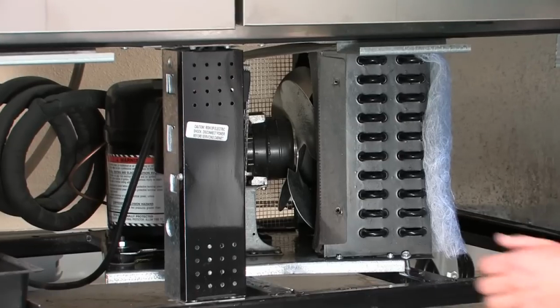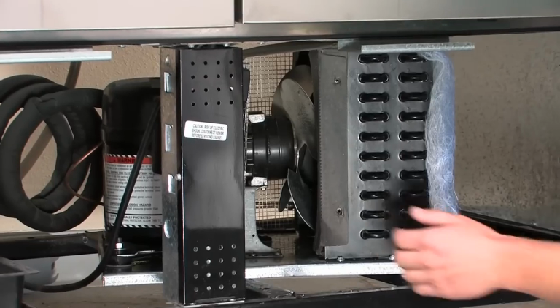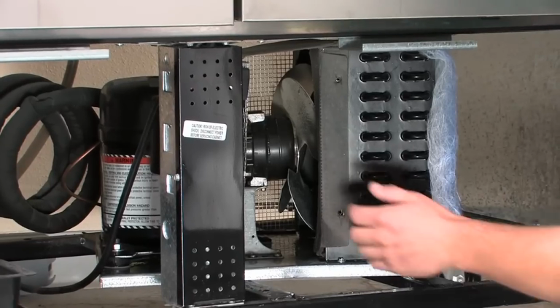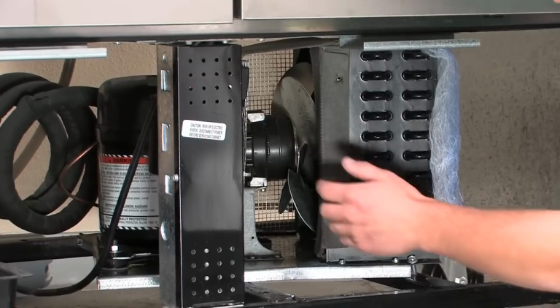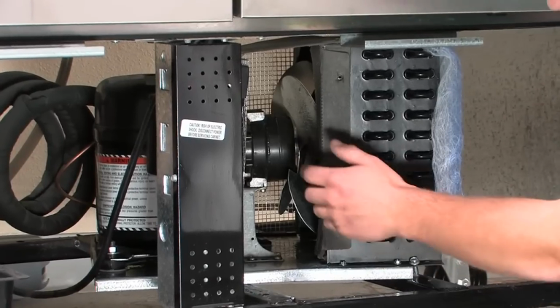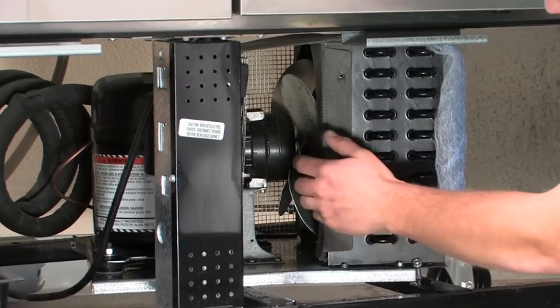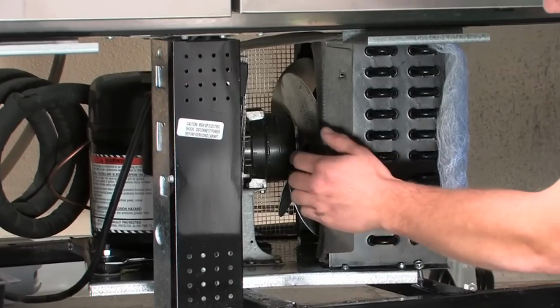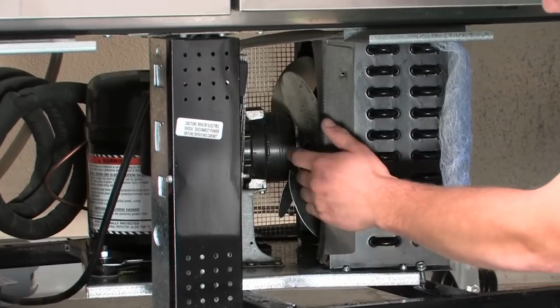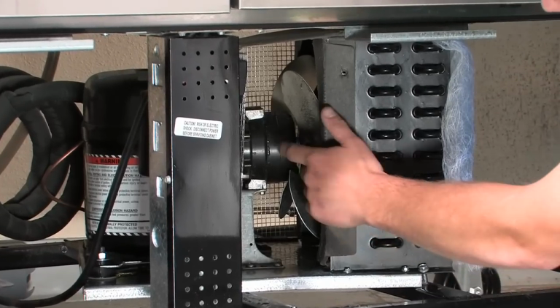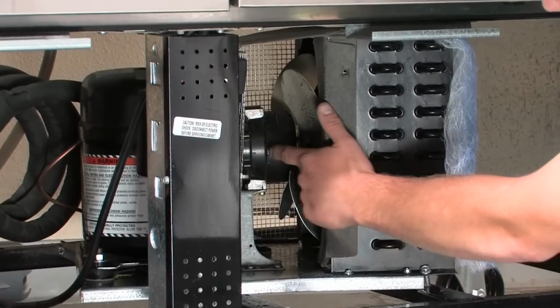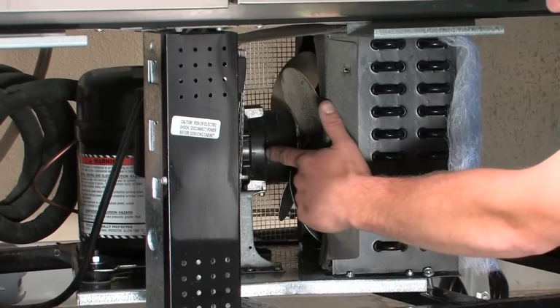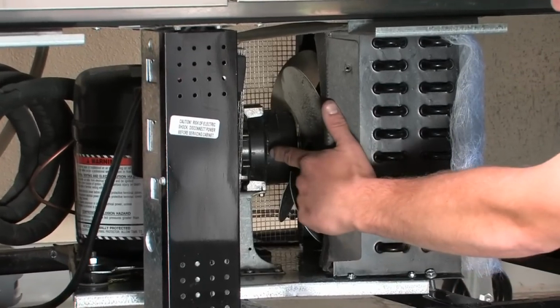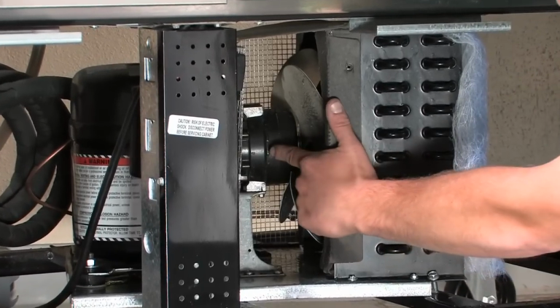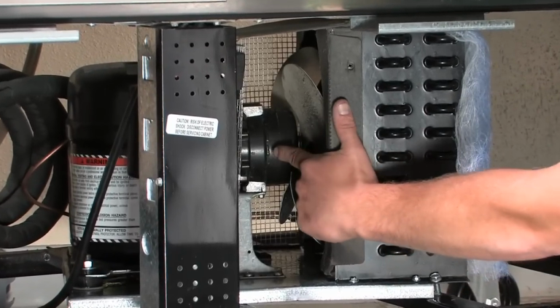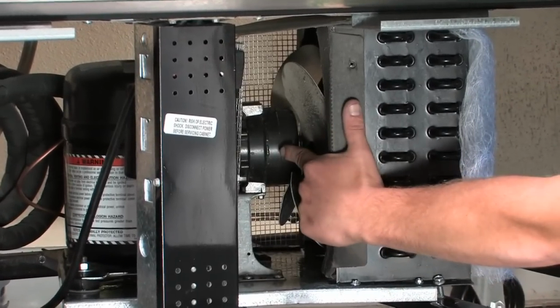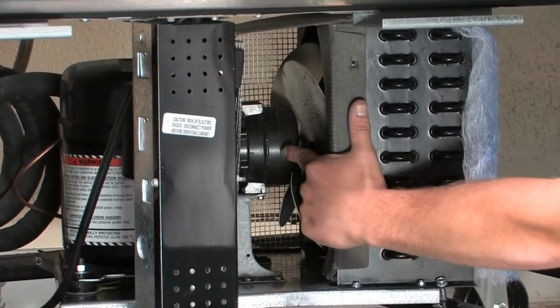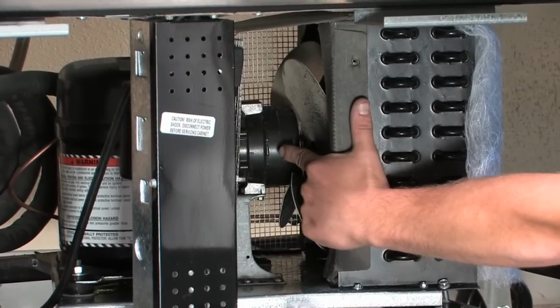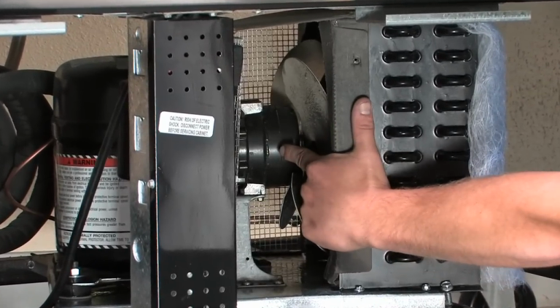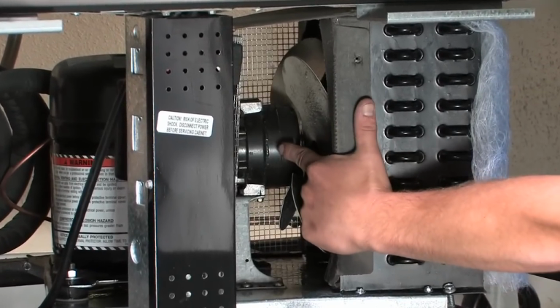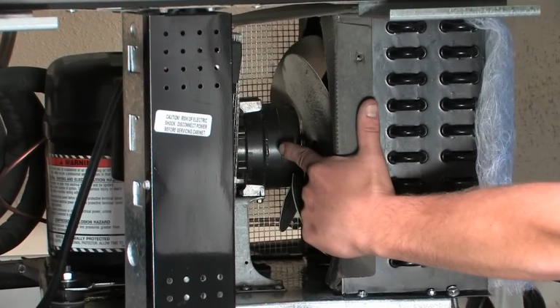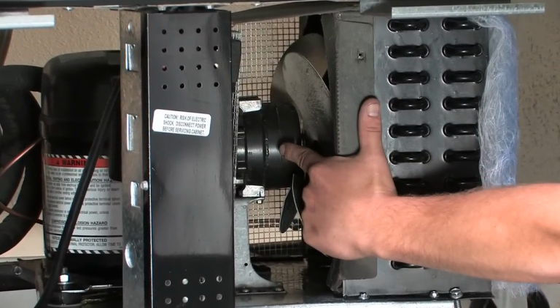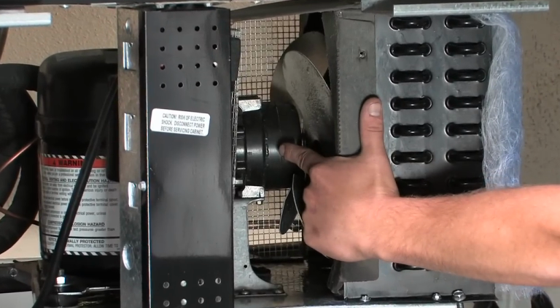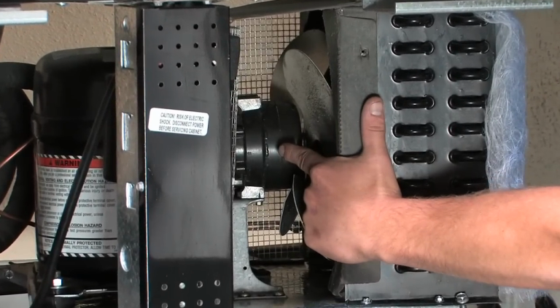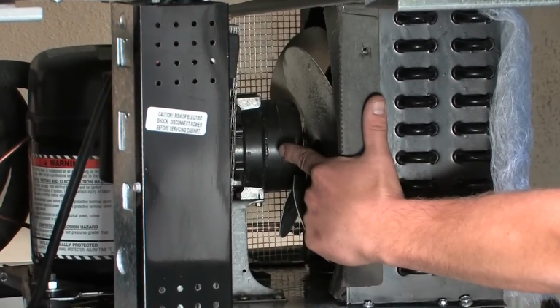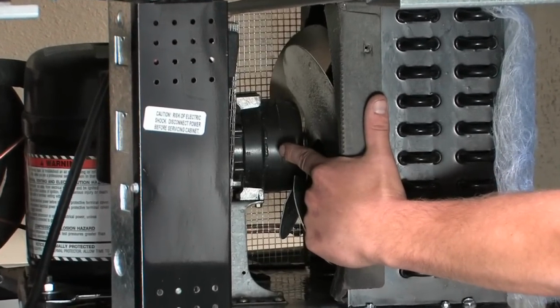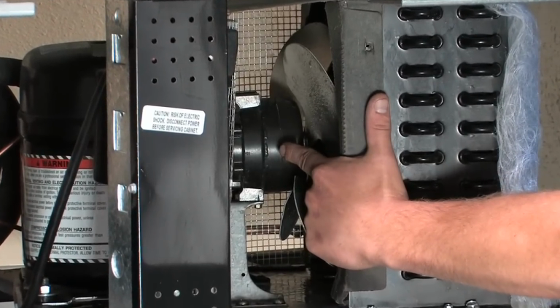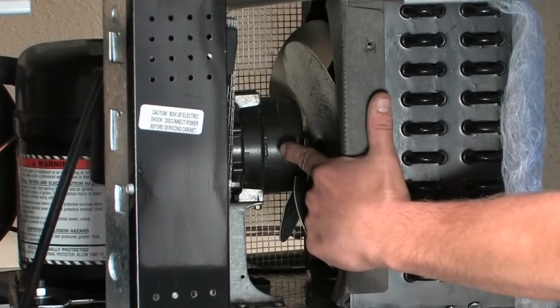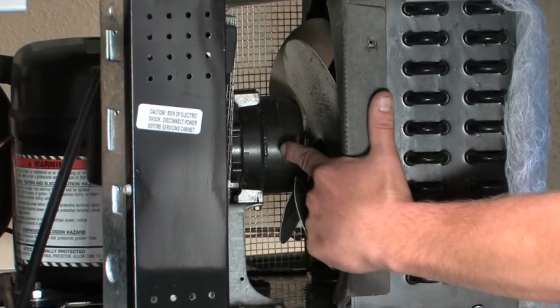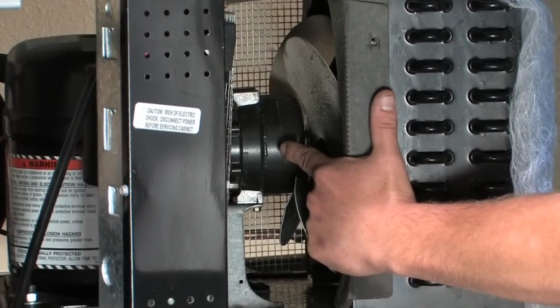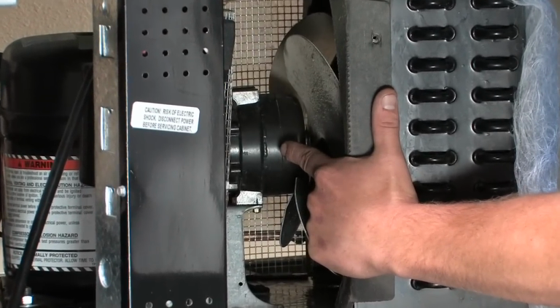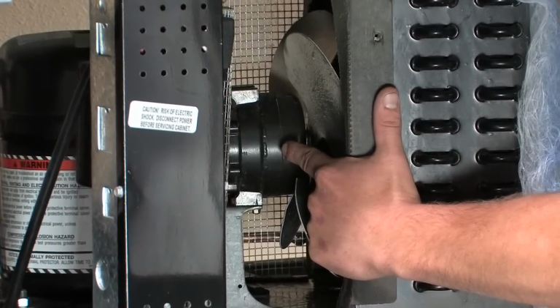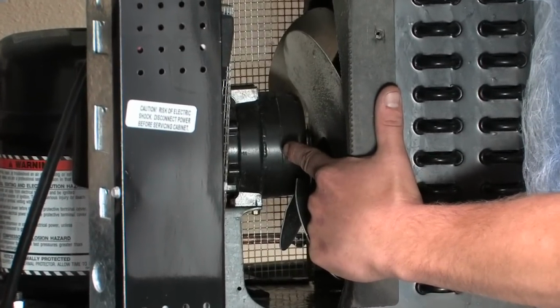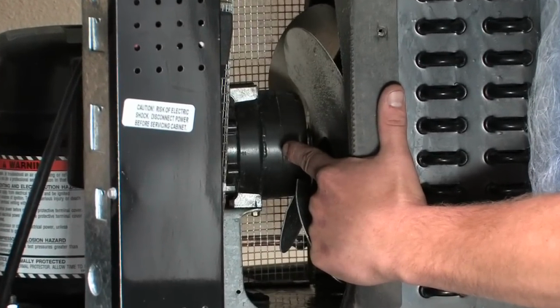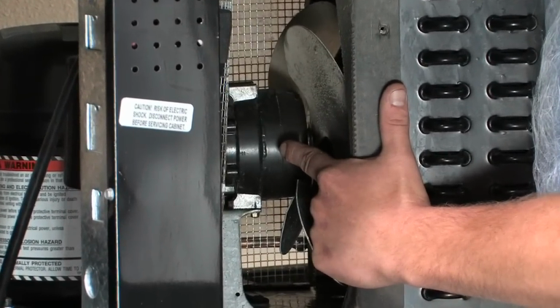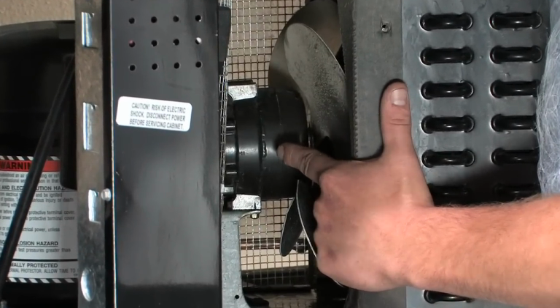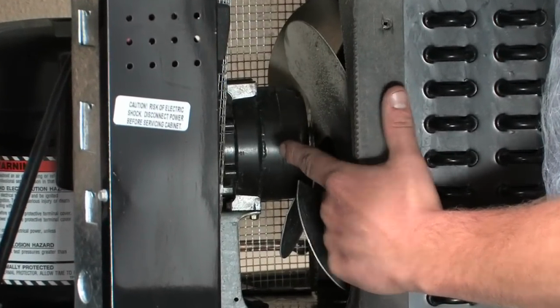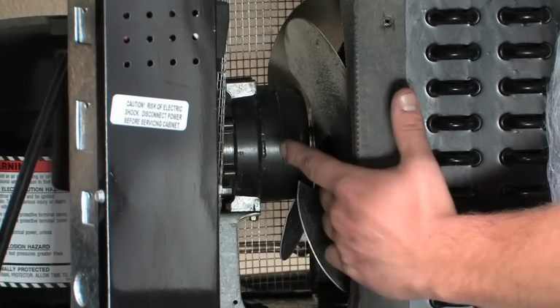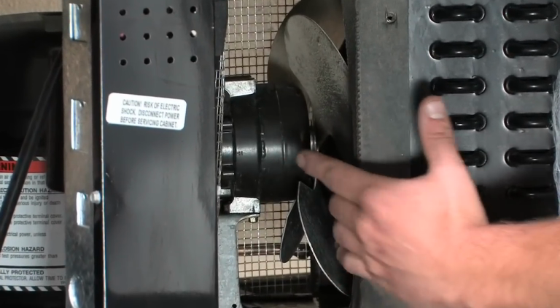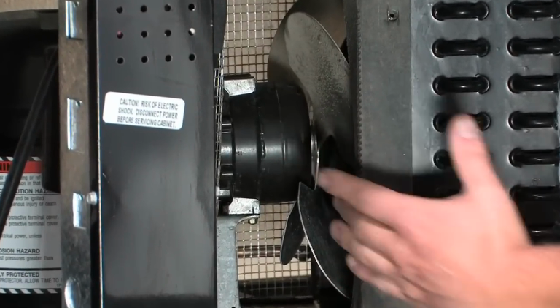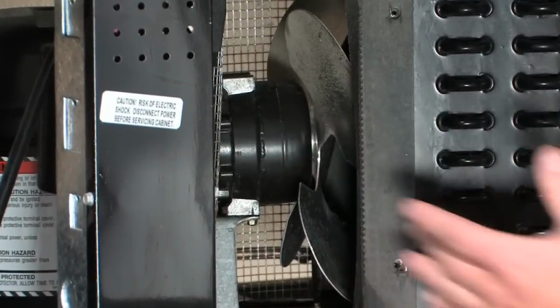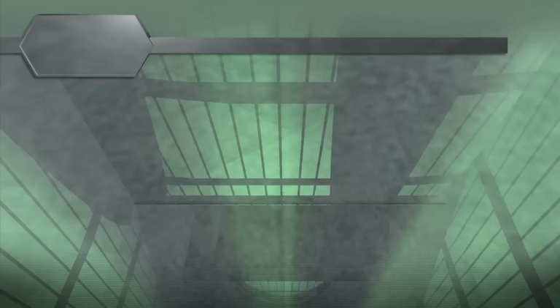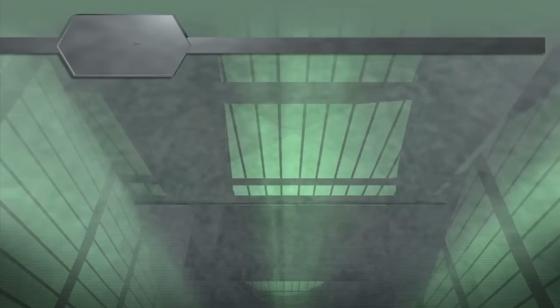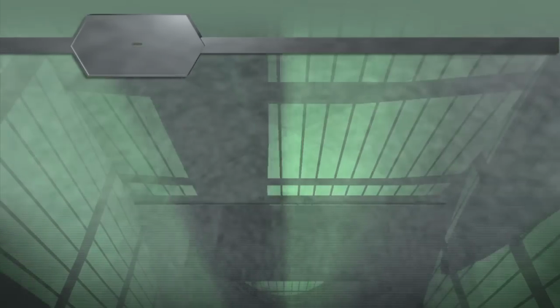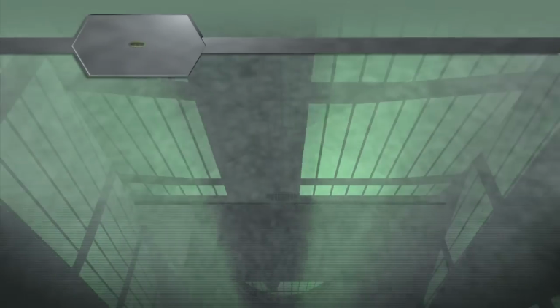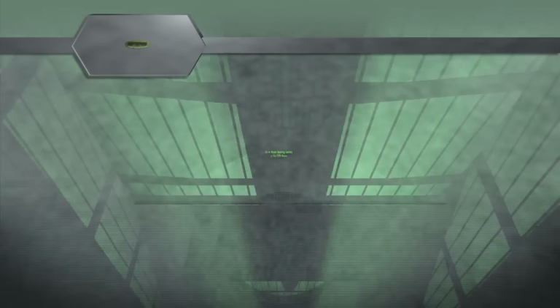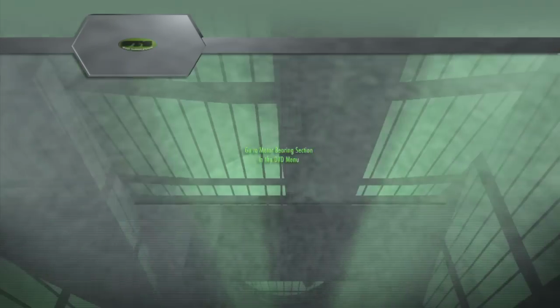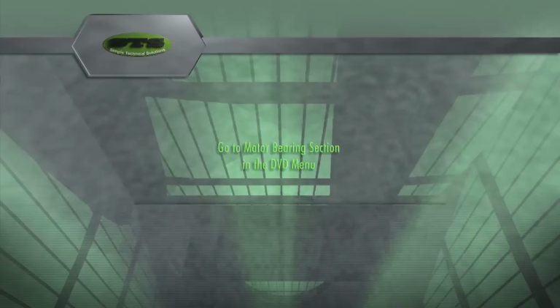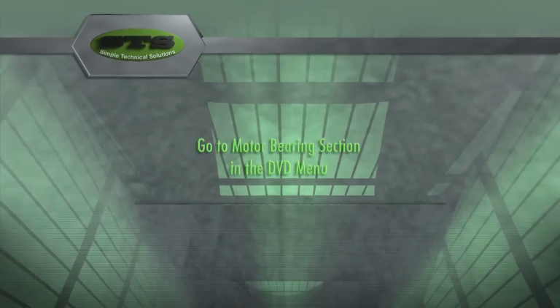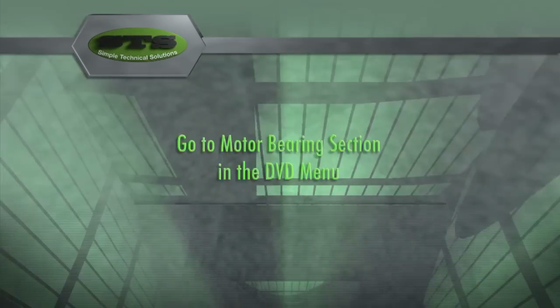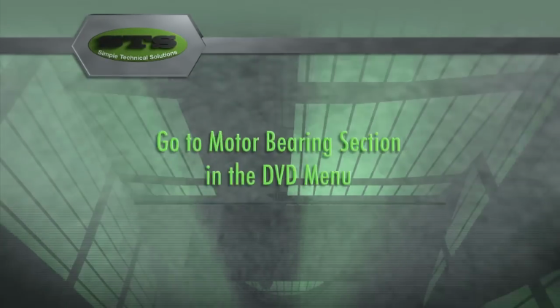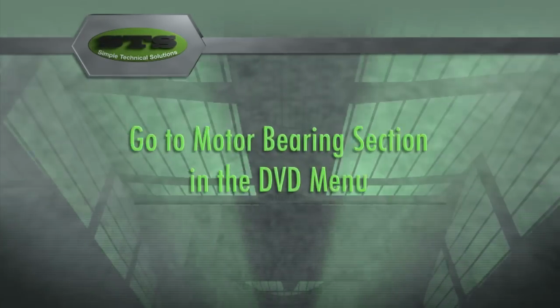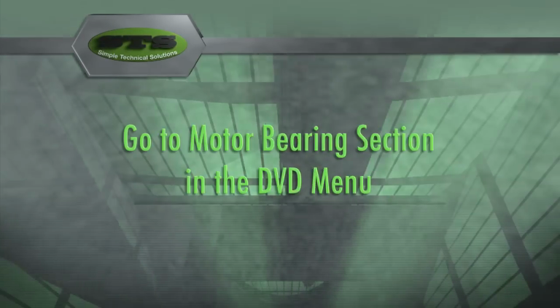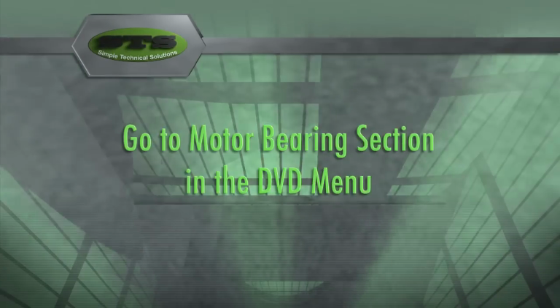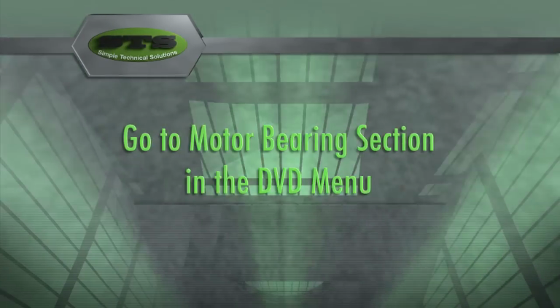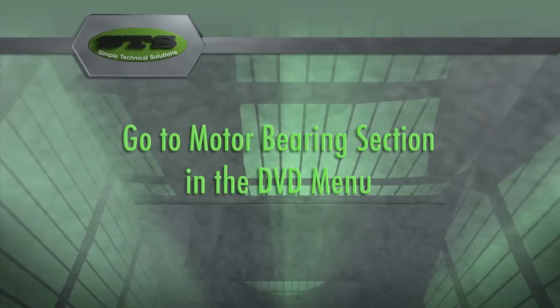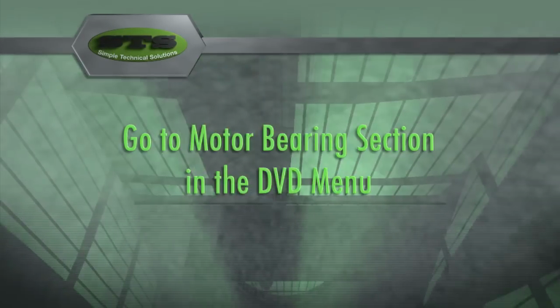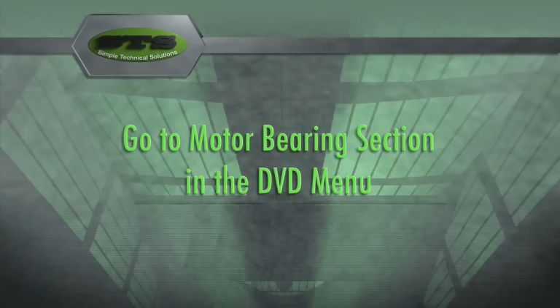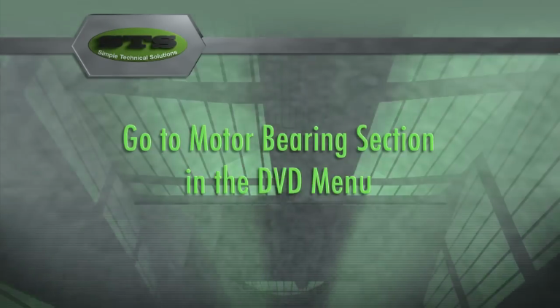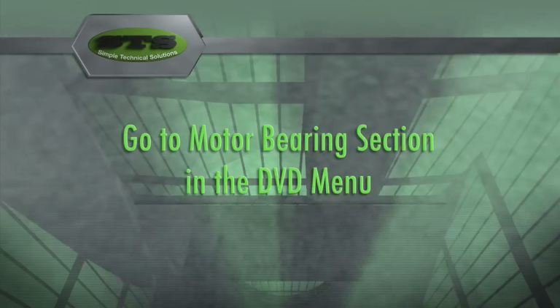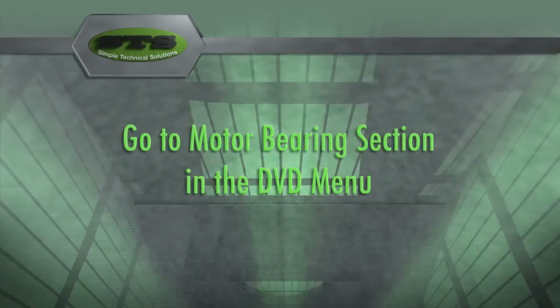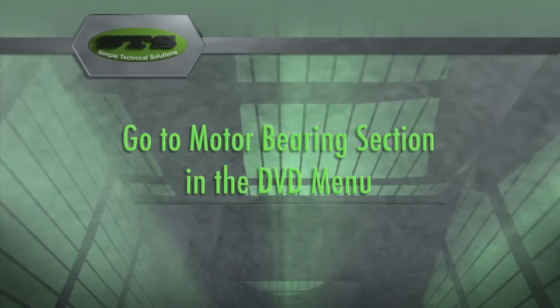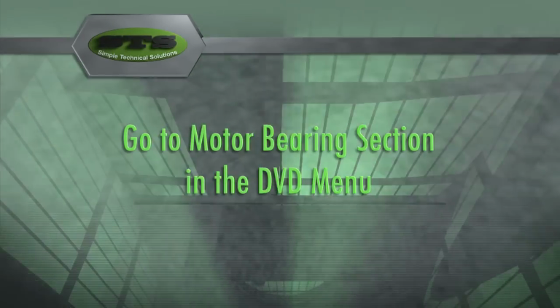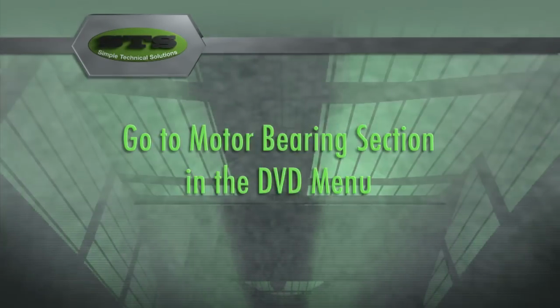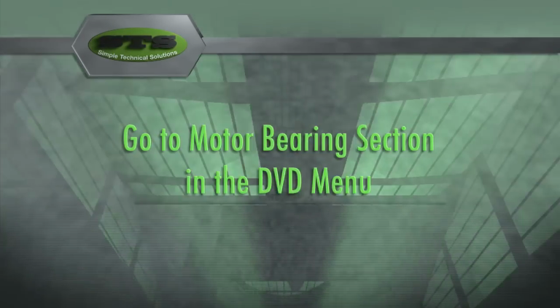Let's check your condenser fan motor bearings. For instructions on how to do this, go to the checking motor bearing chapter of this video.